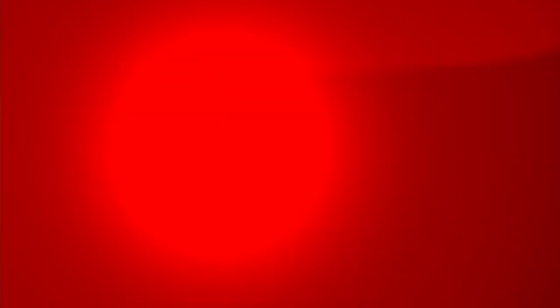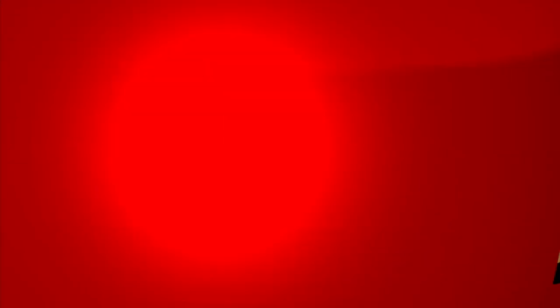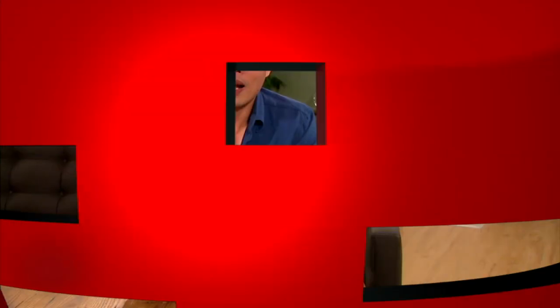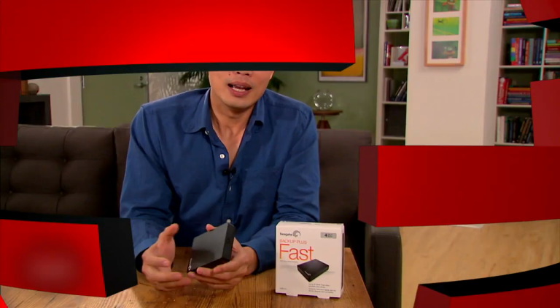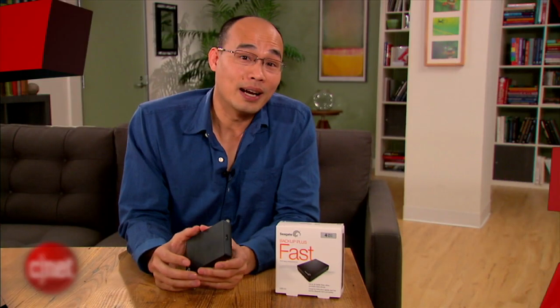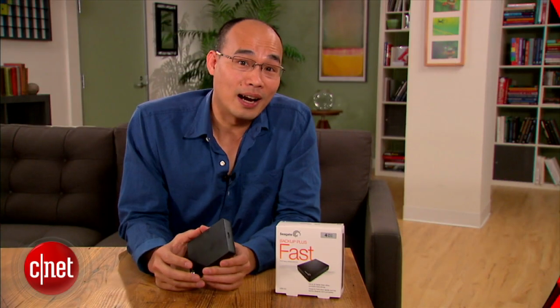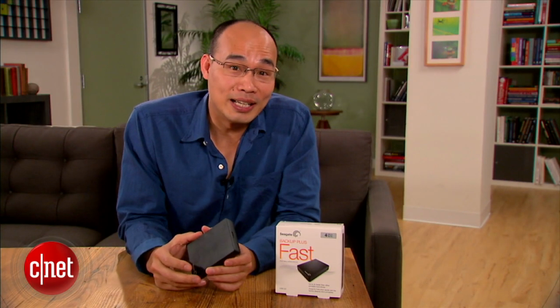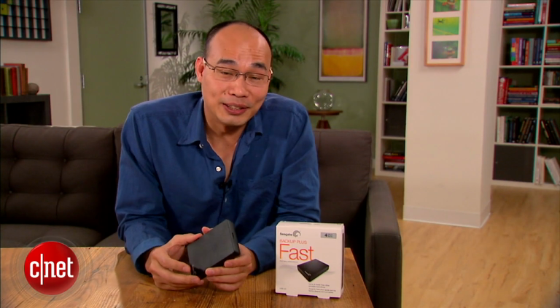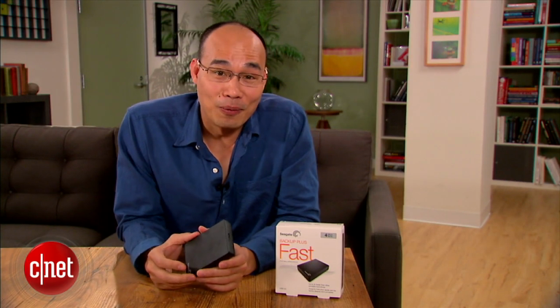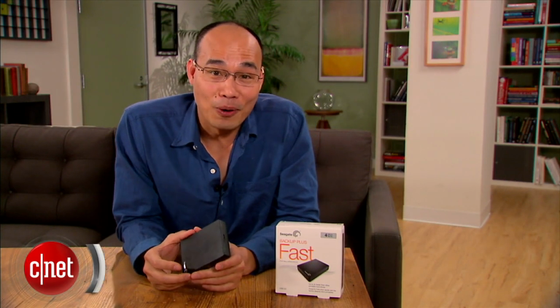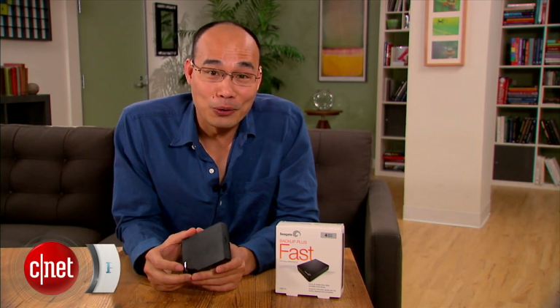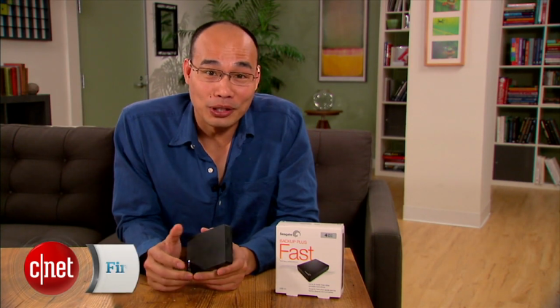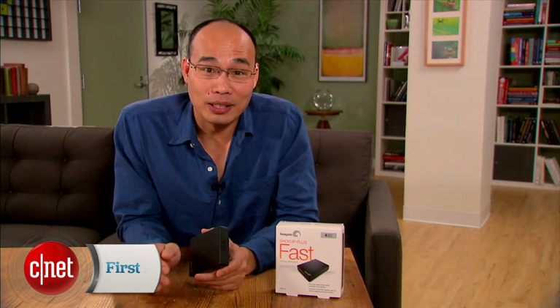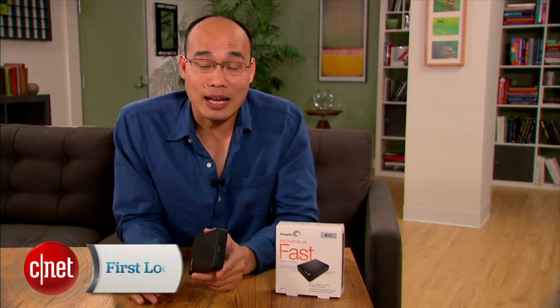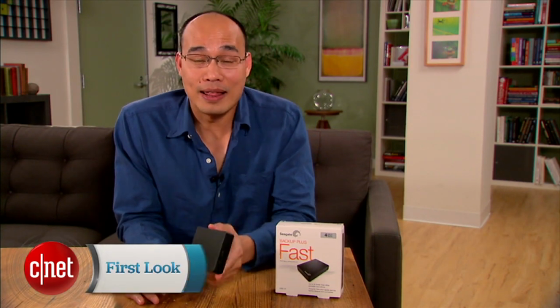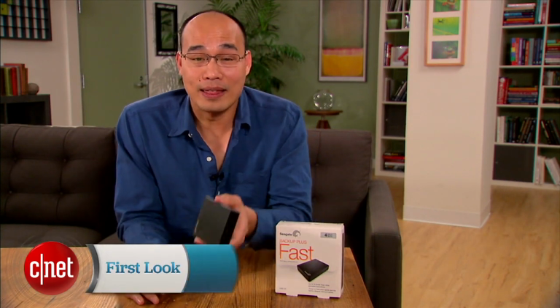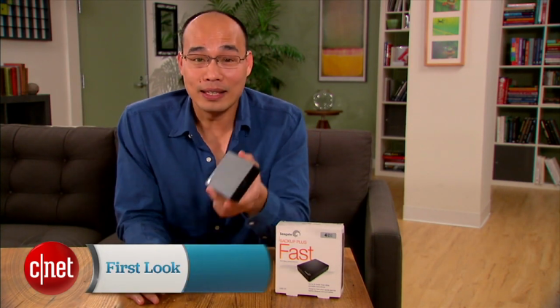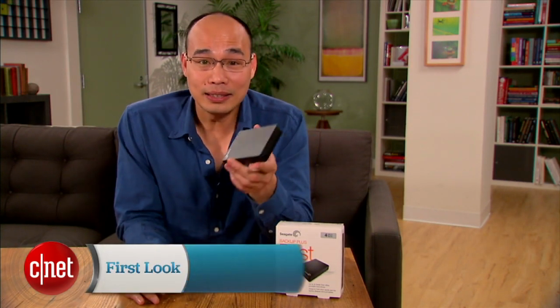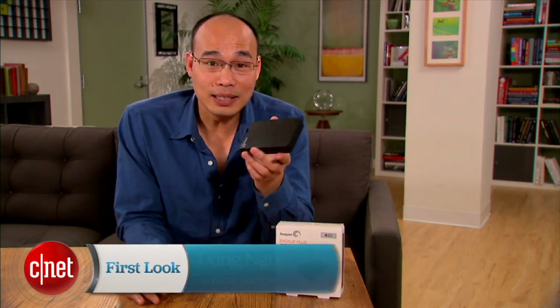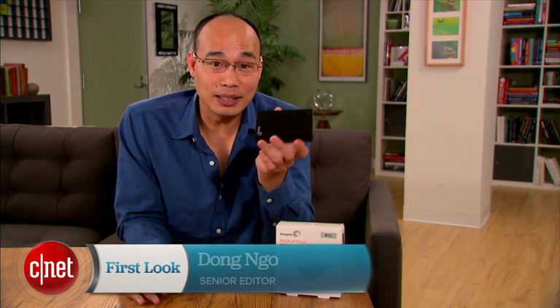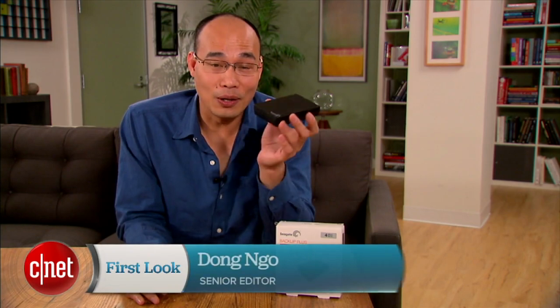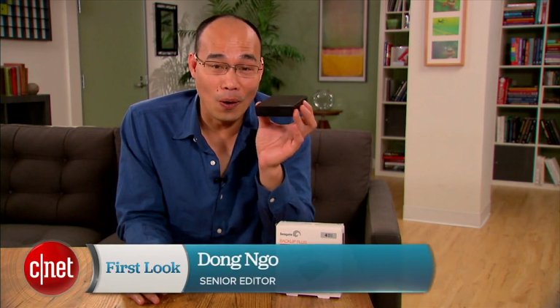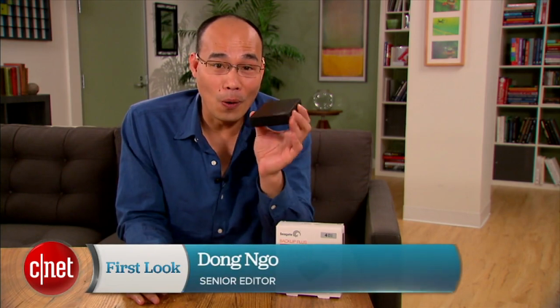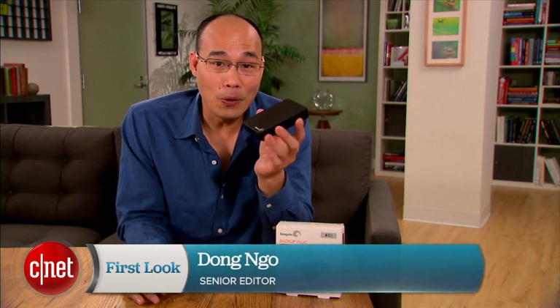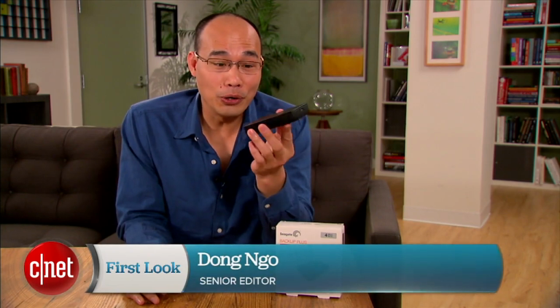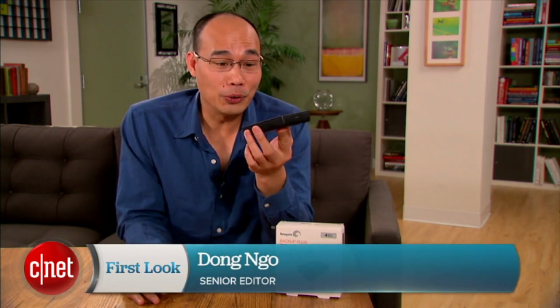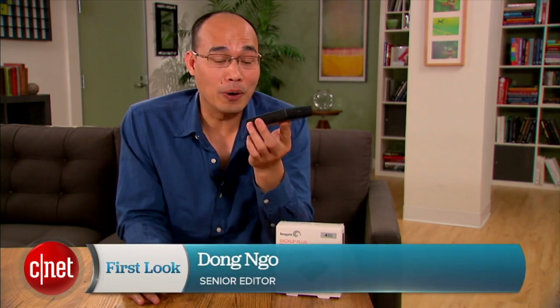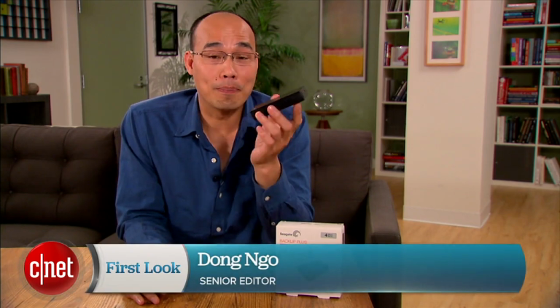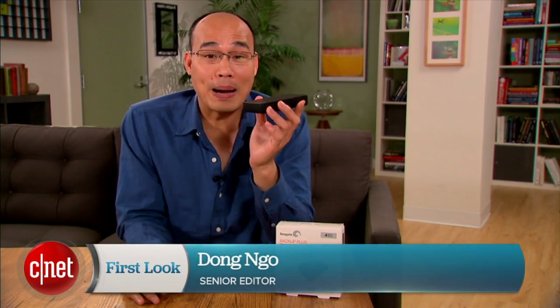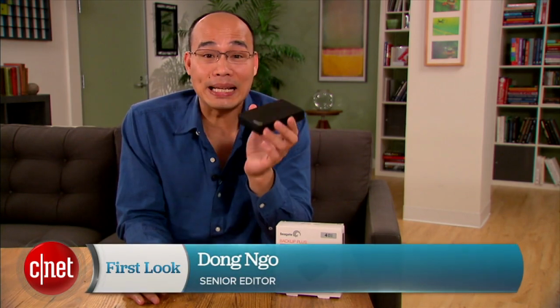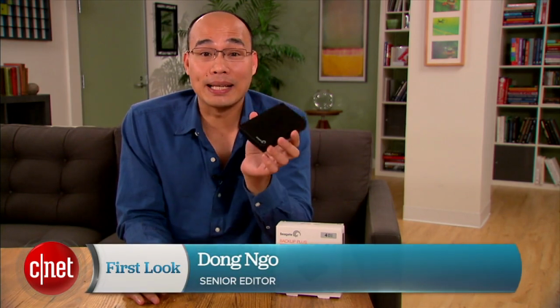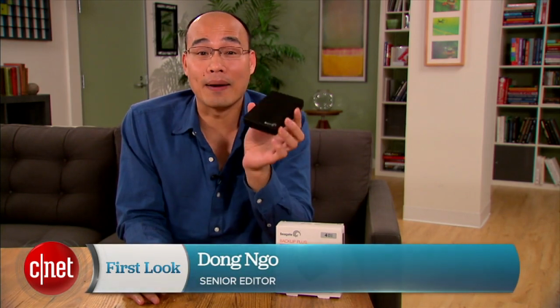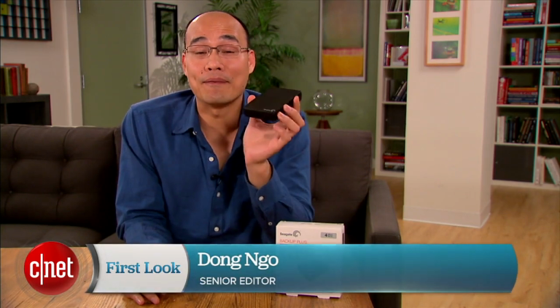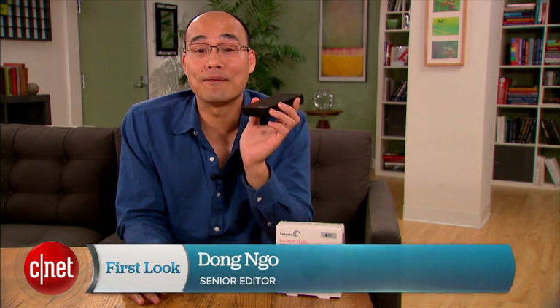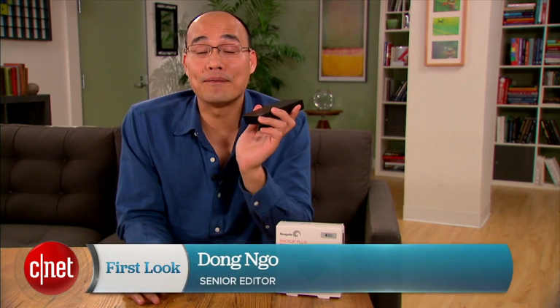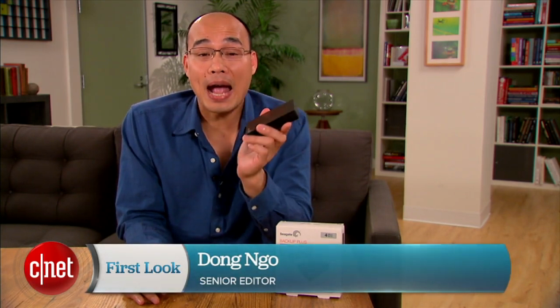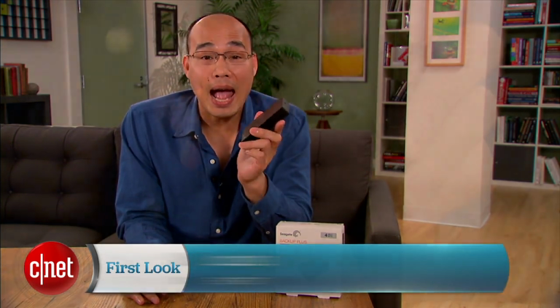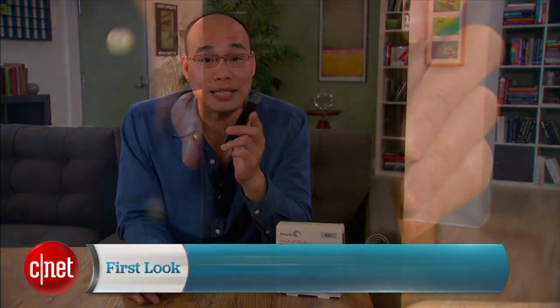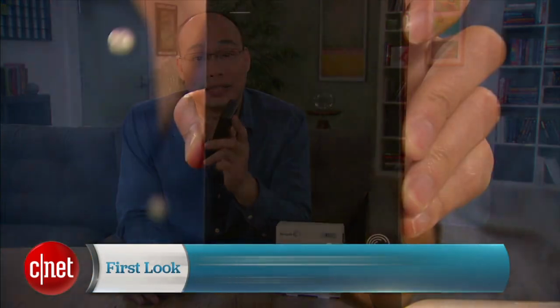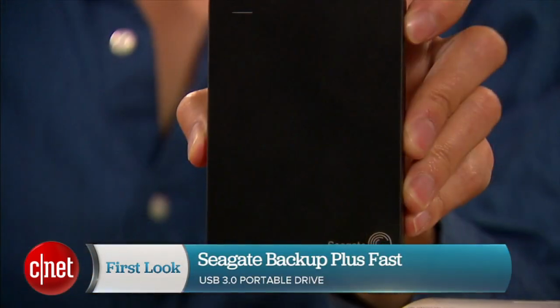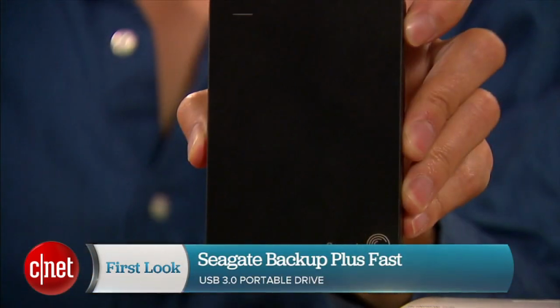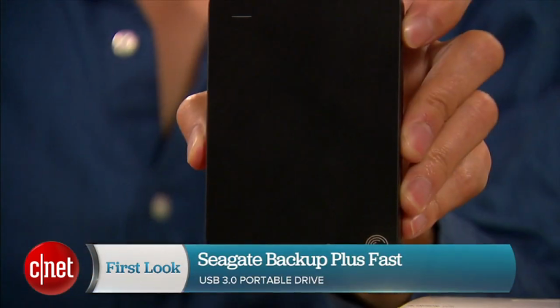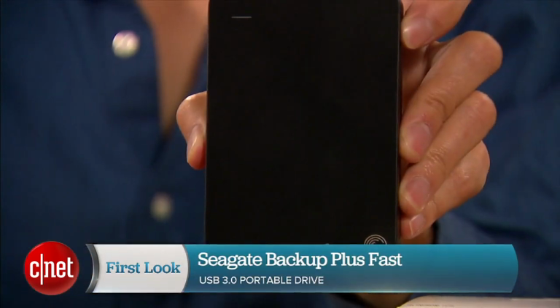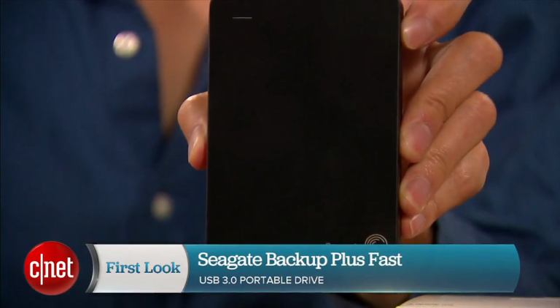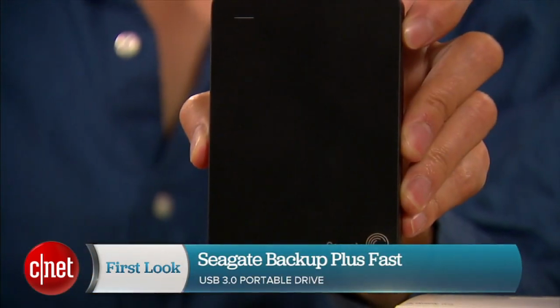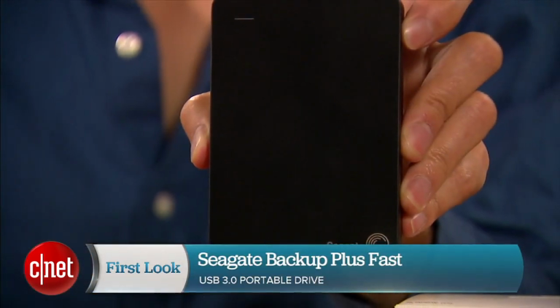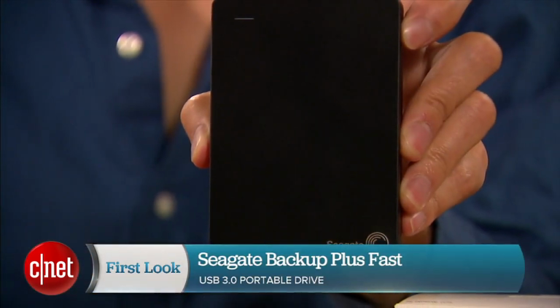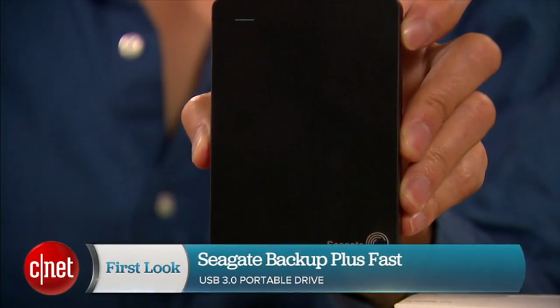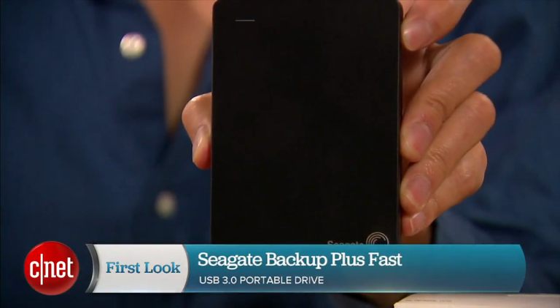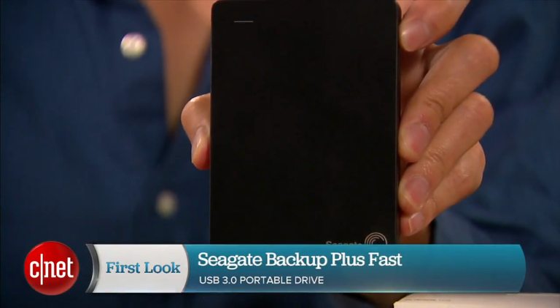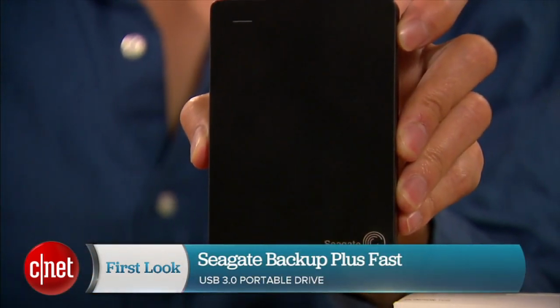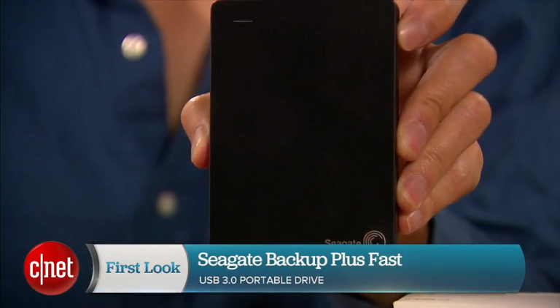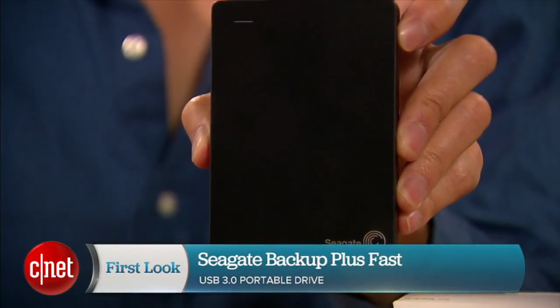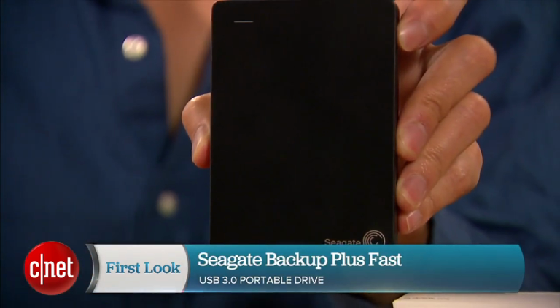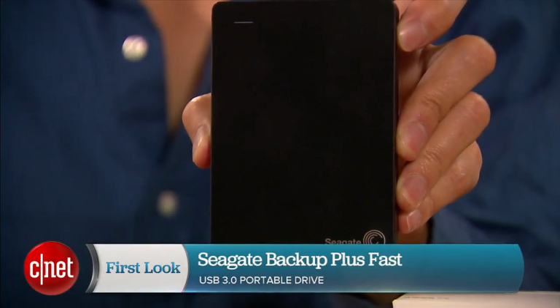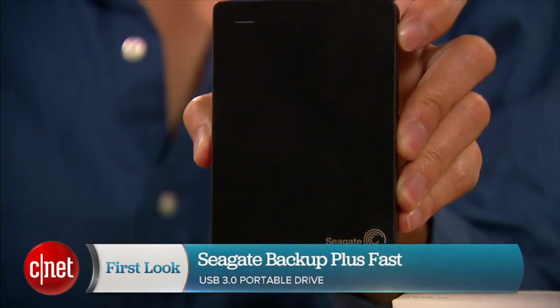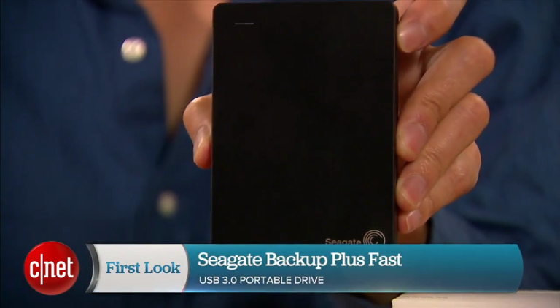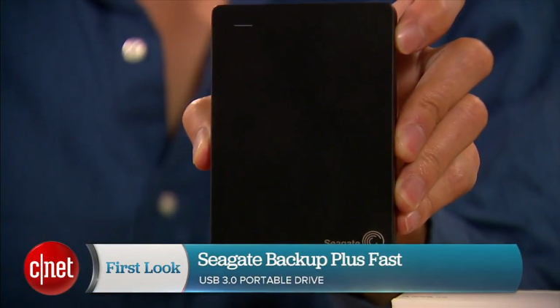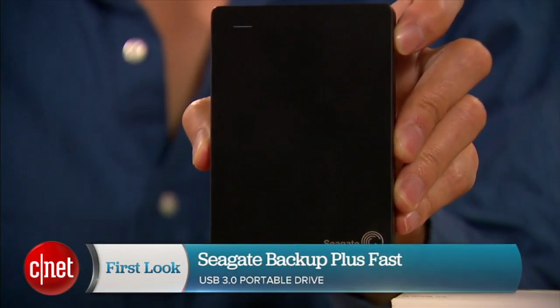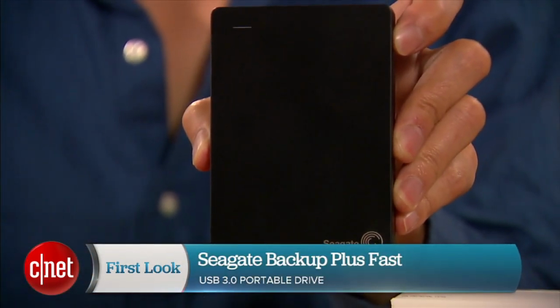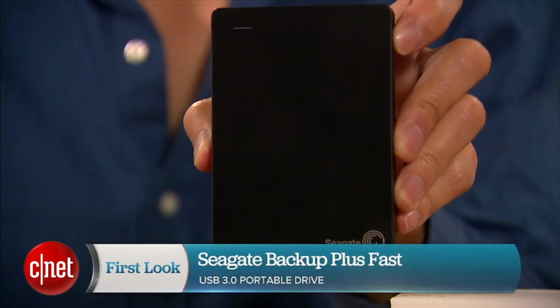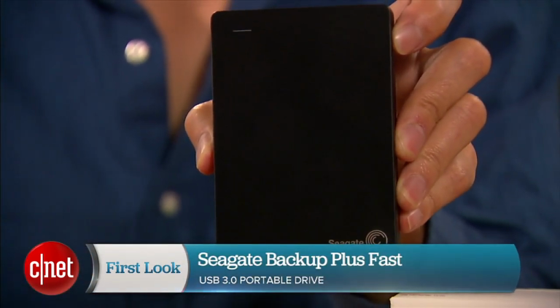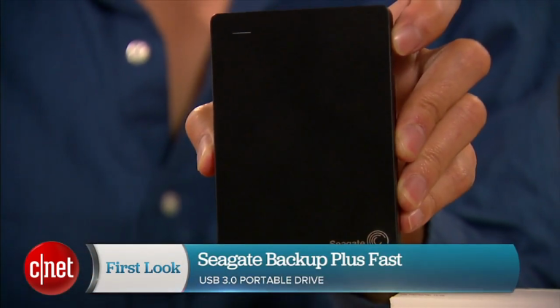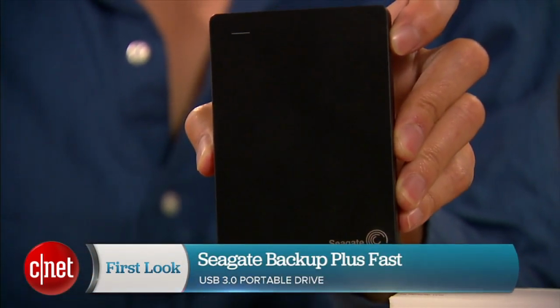Hey guys, Dom Ngo here, and this is the all-new Backup Plus Fast USB 3.0 portable drive from Seagate.